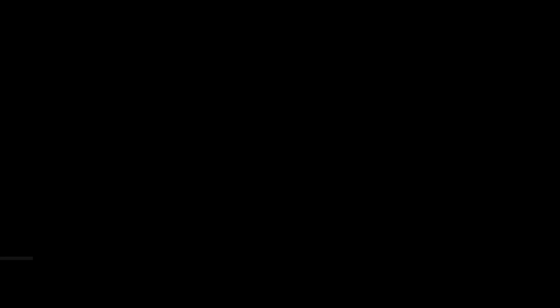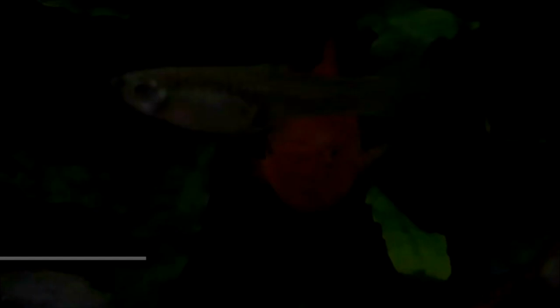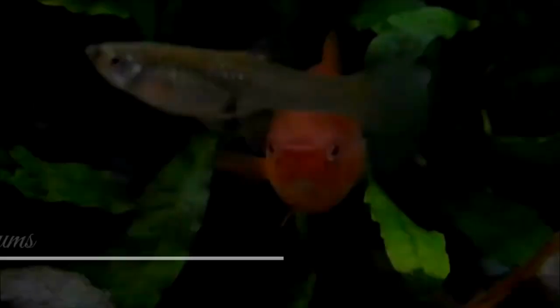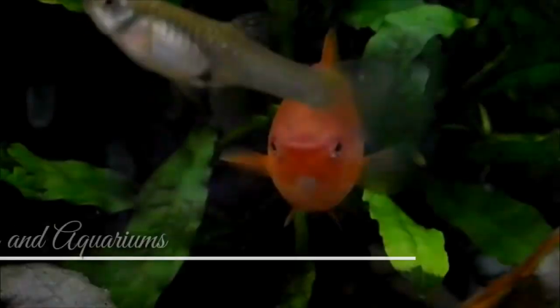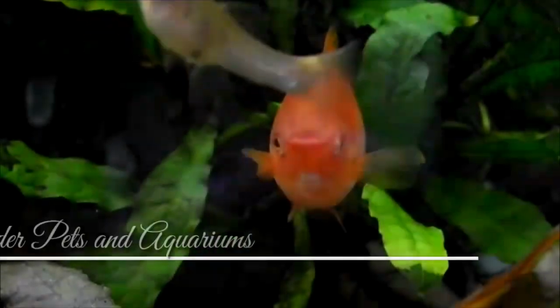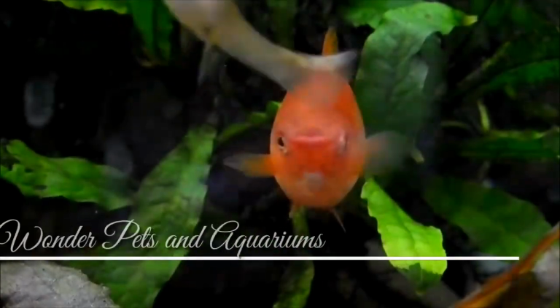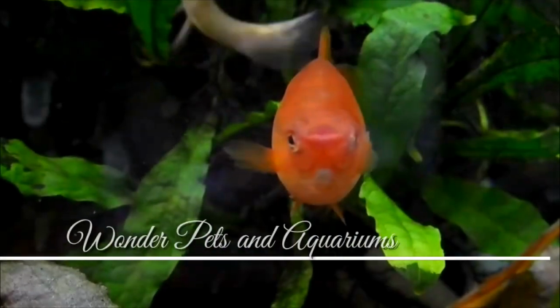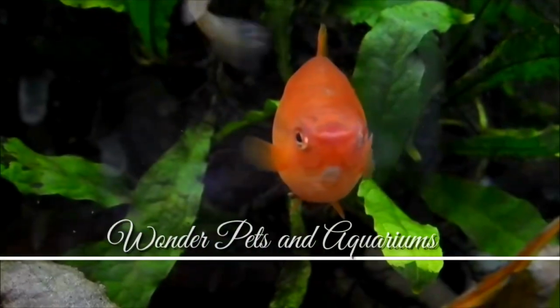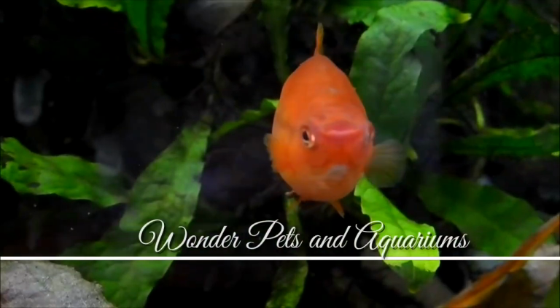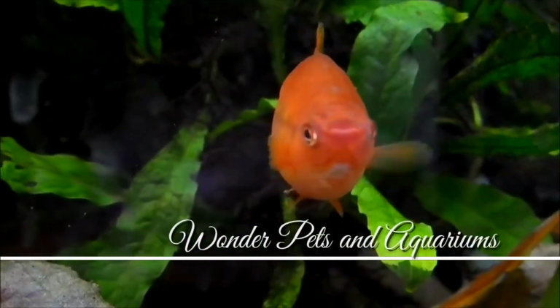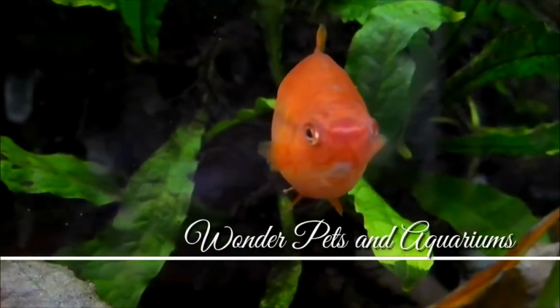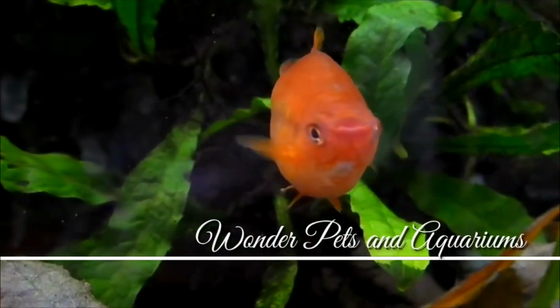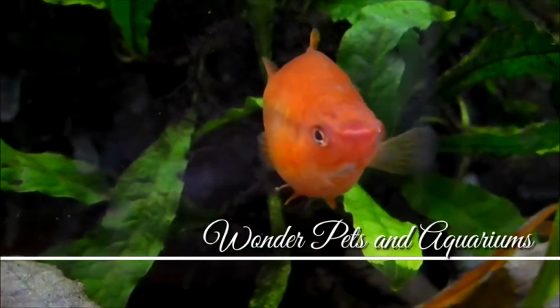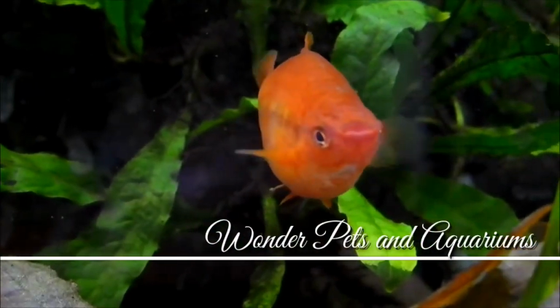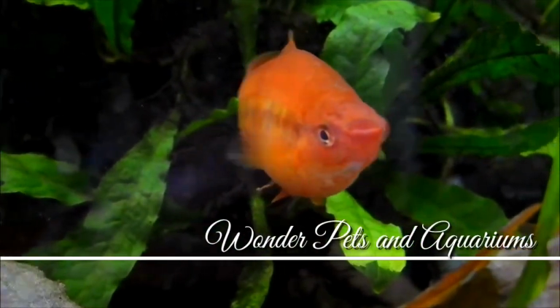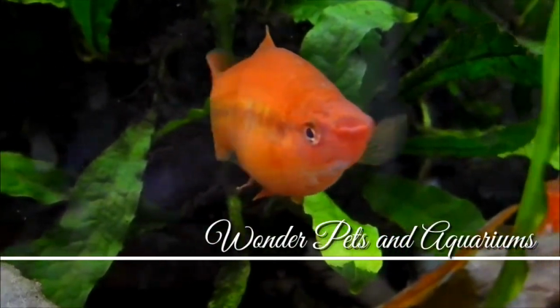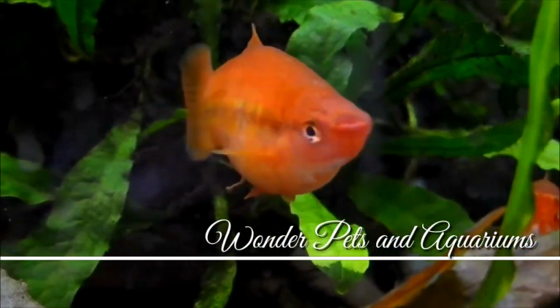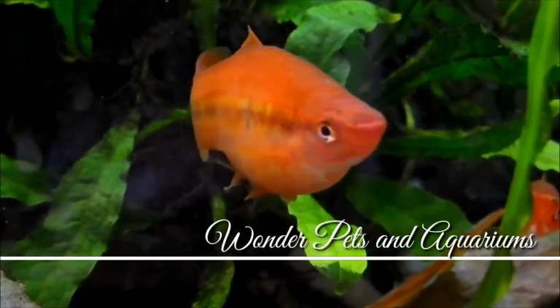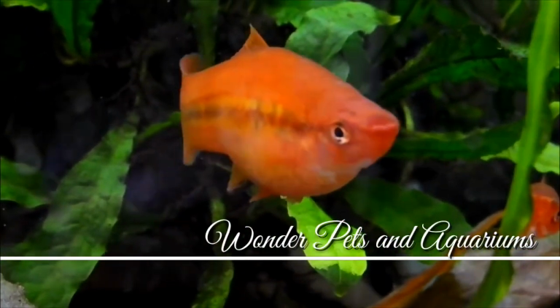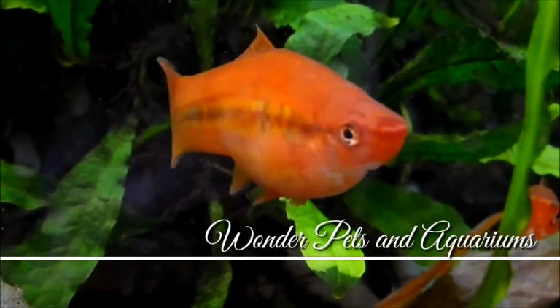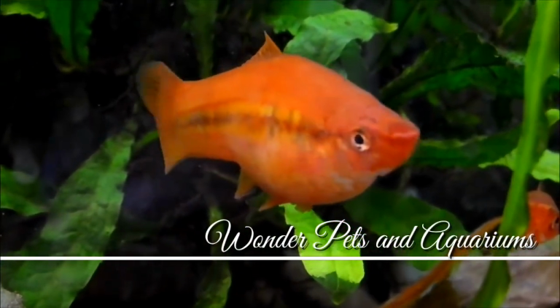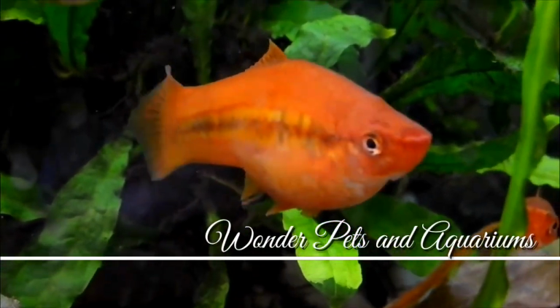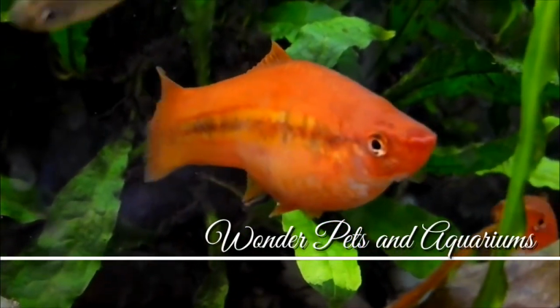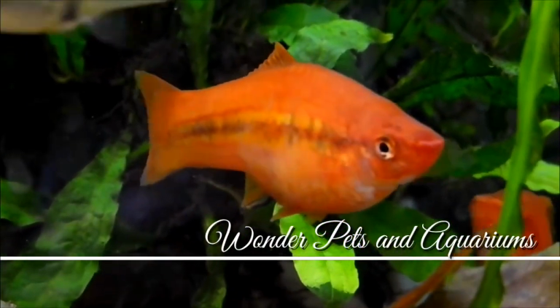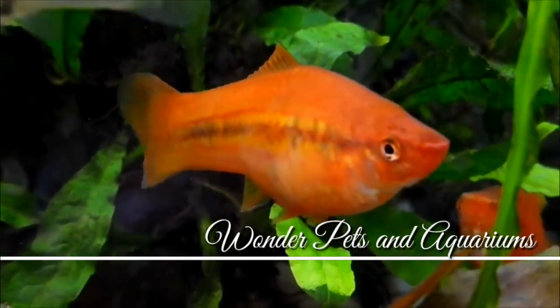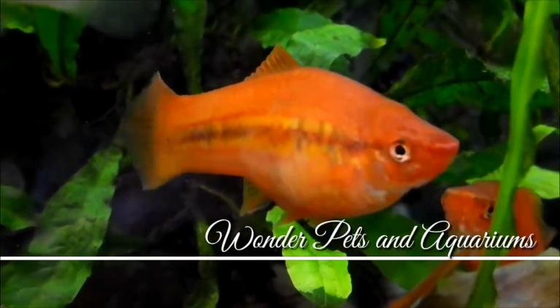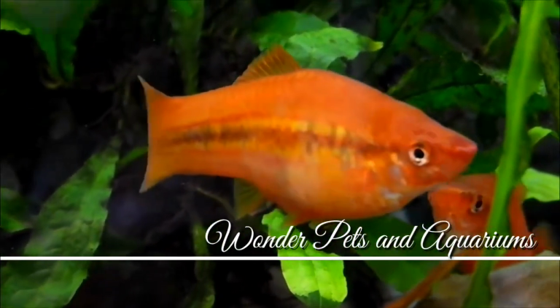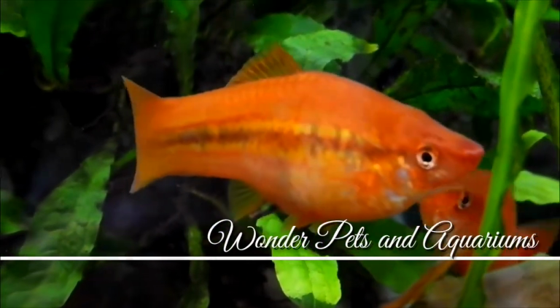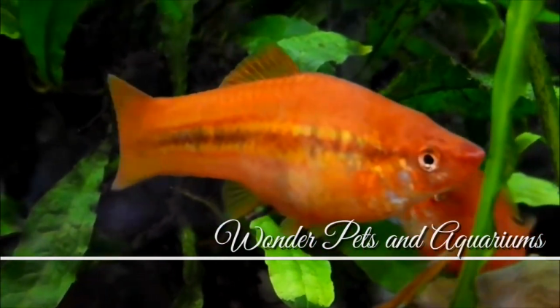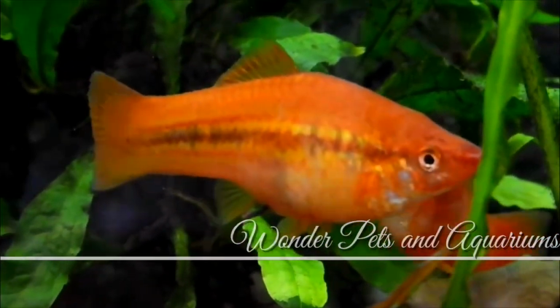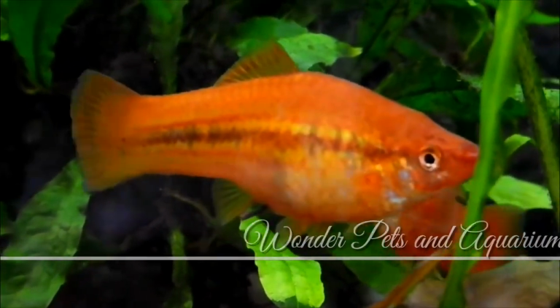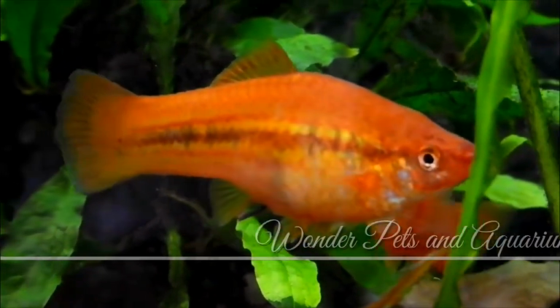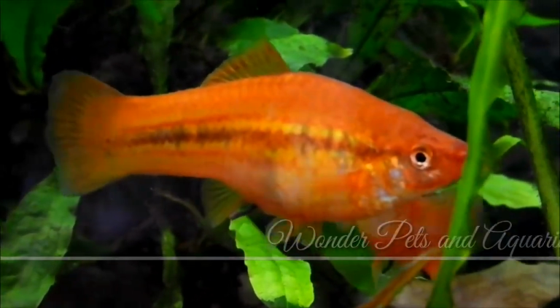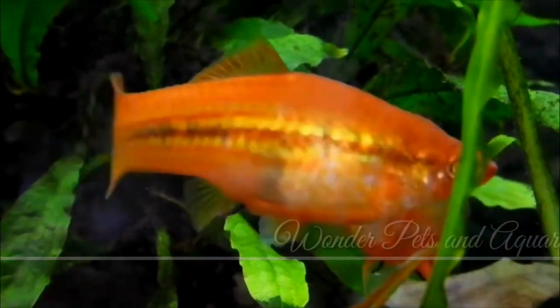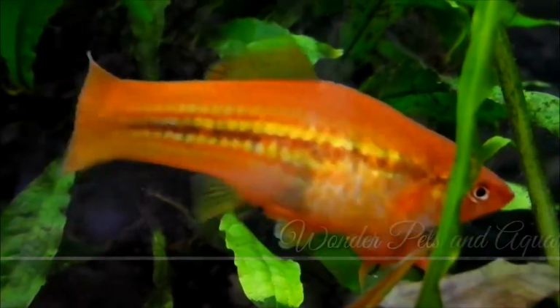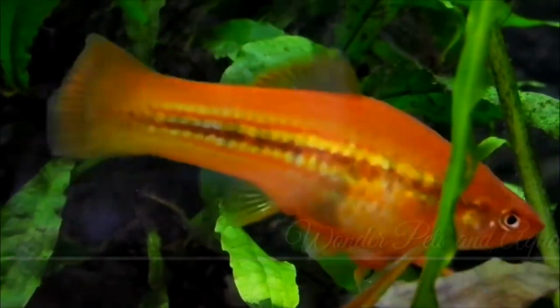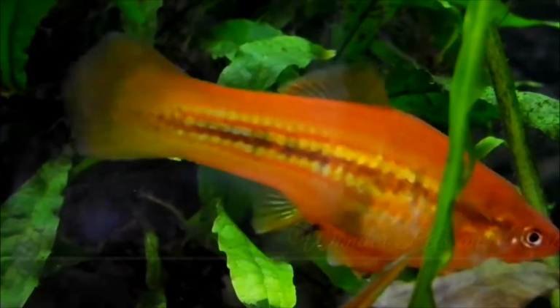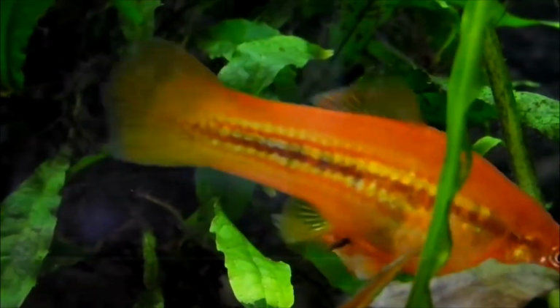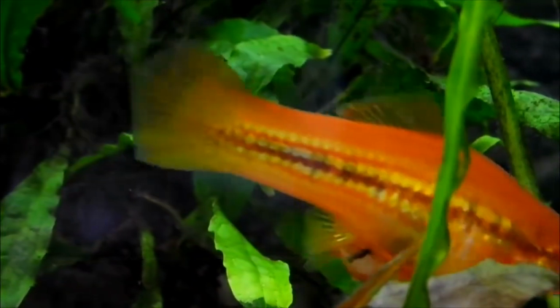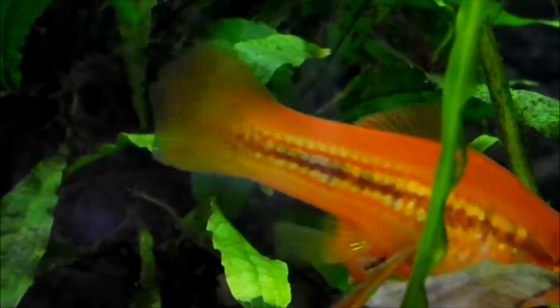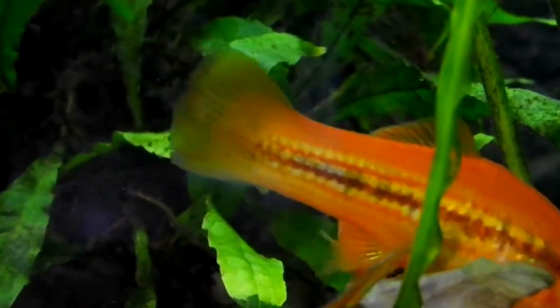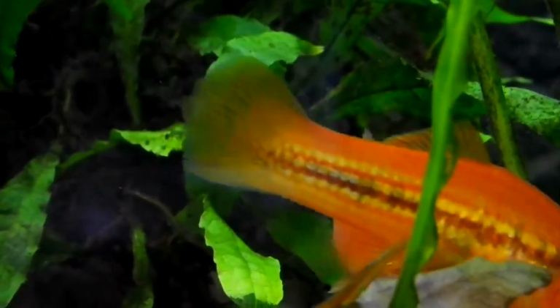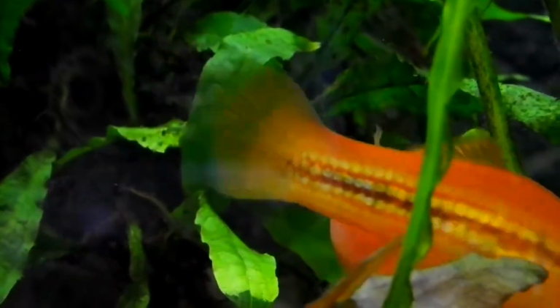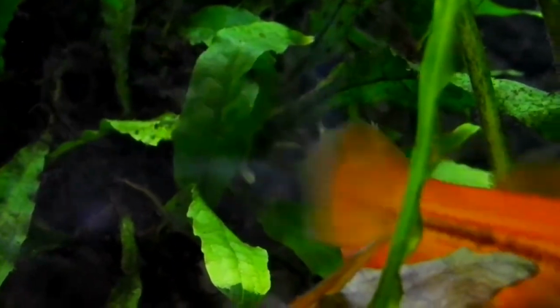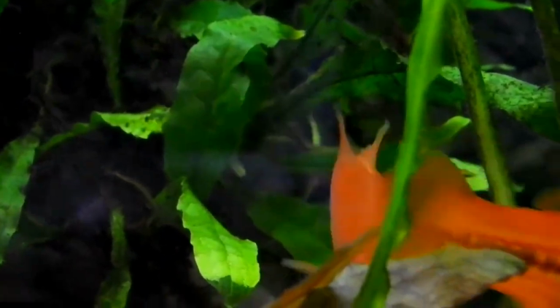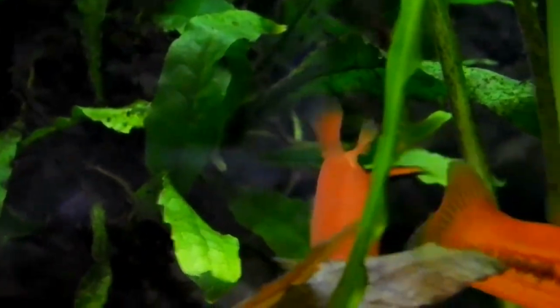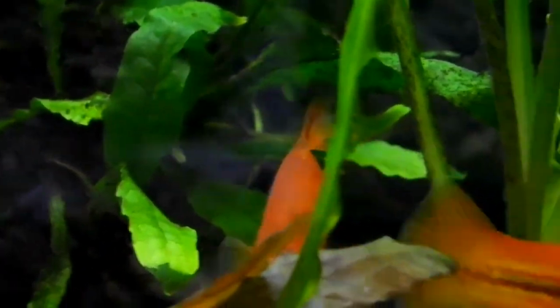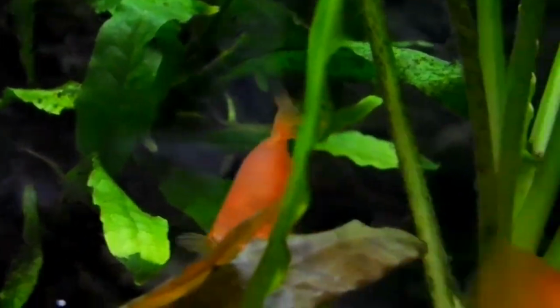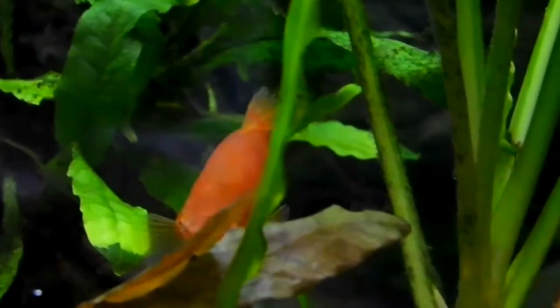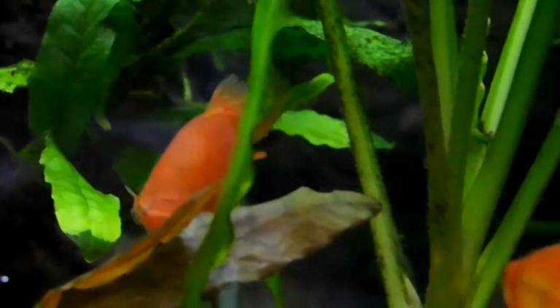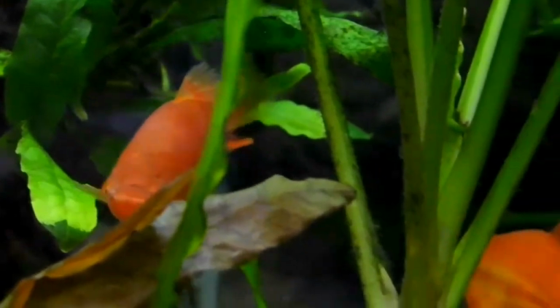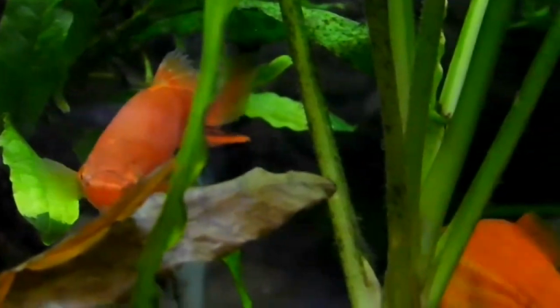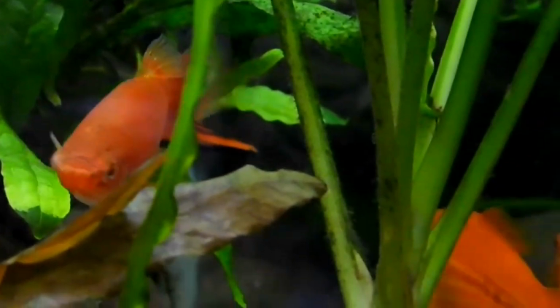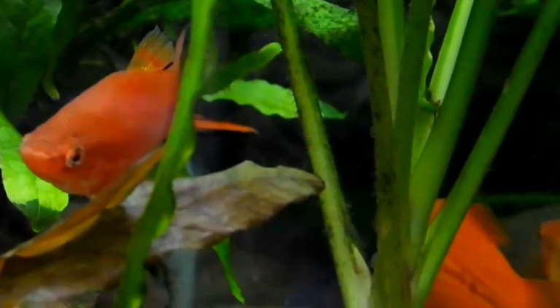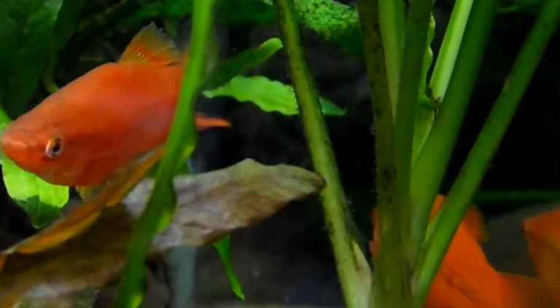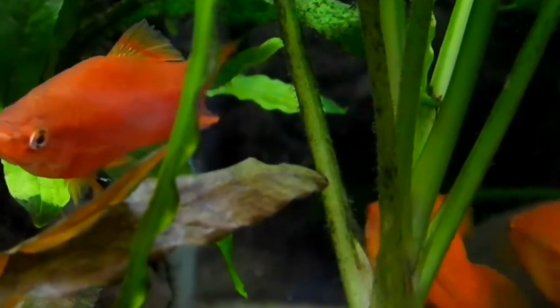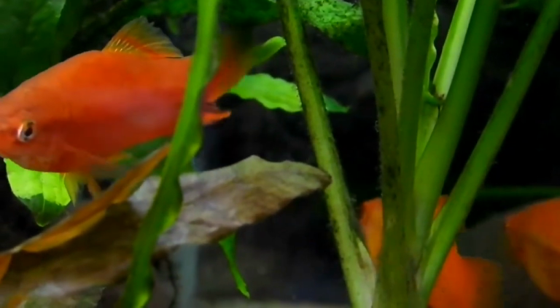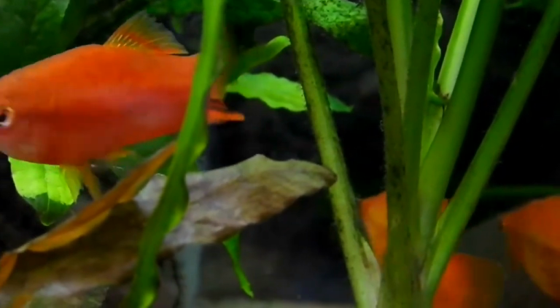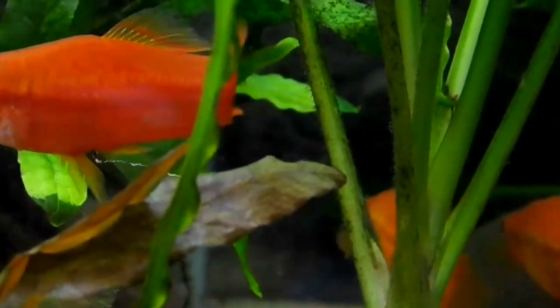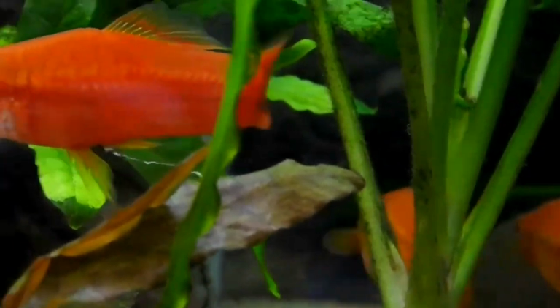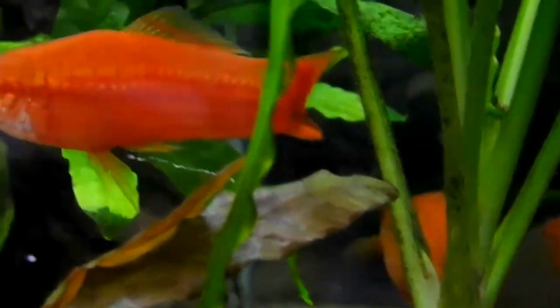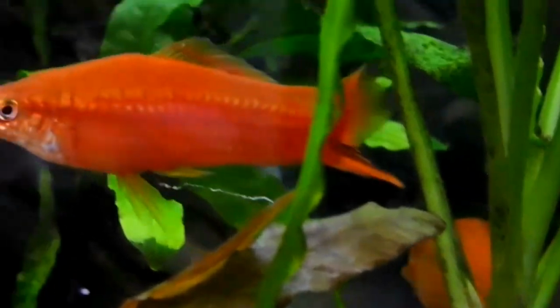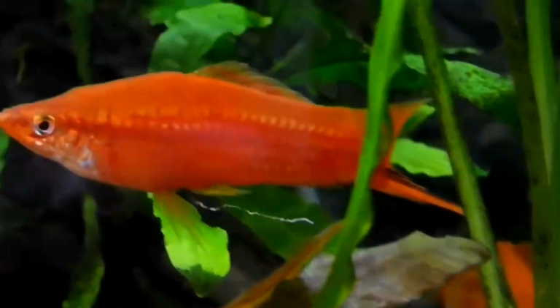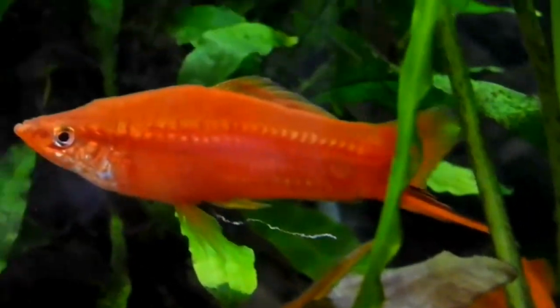Hey guys, I'm Haja here and welcome to Wanda Petsan Aquariums. Swordtail fish is a platy fish for your family. This is a communal fish.